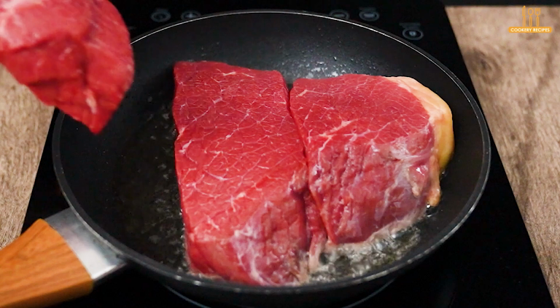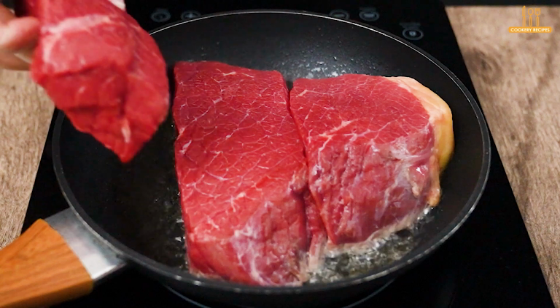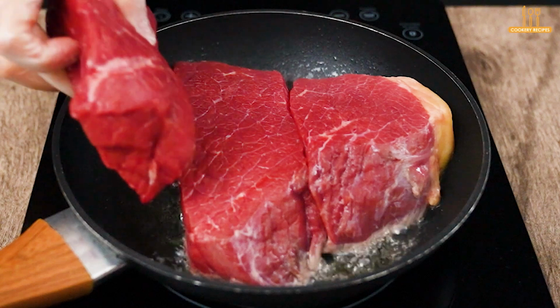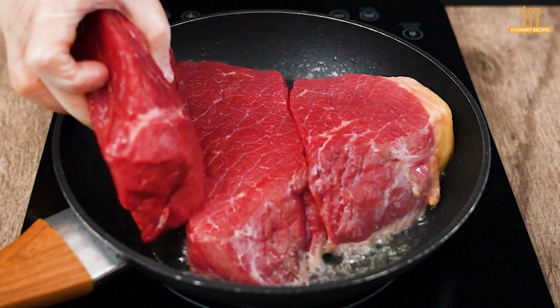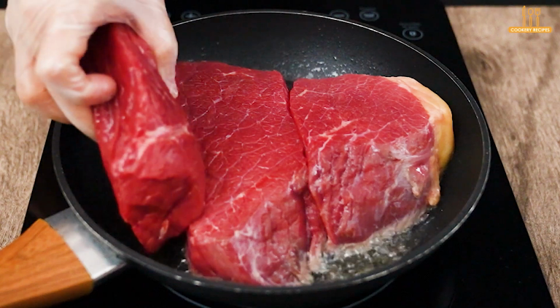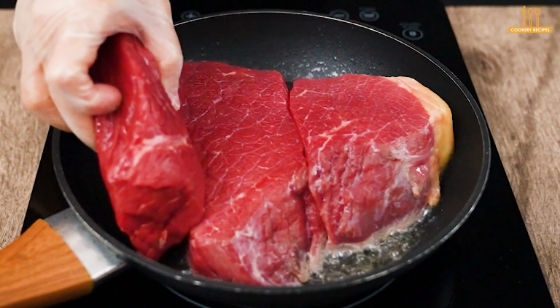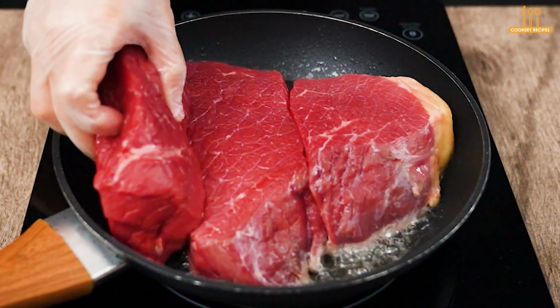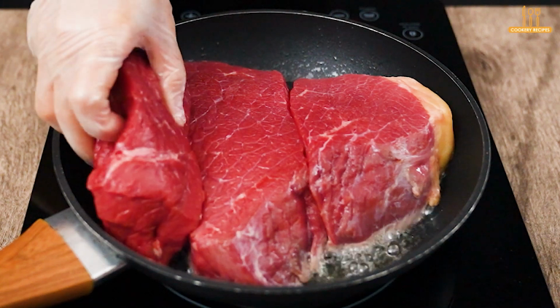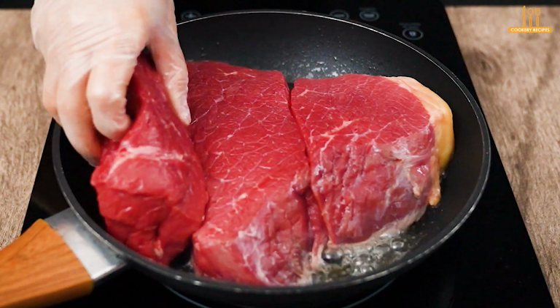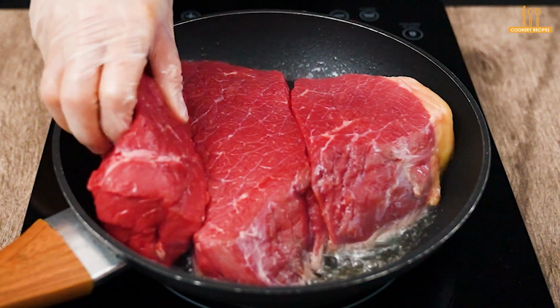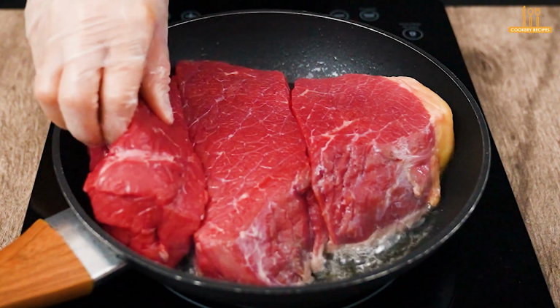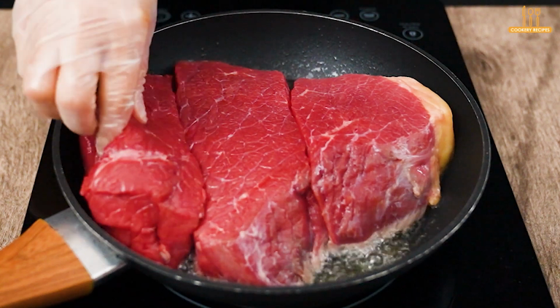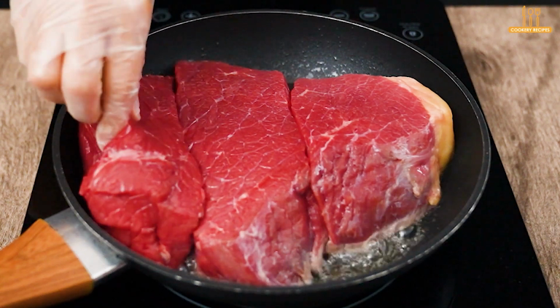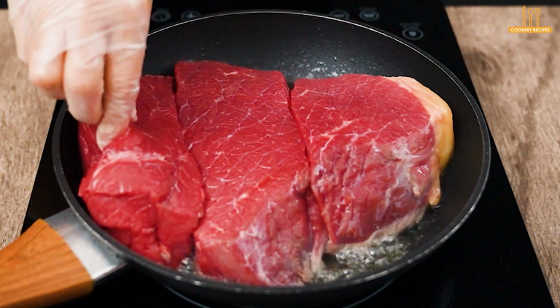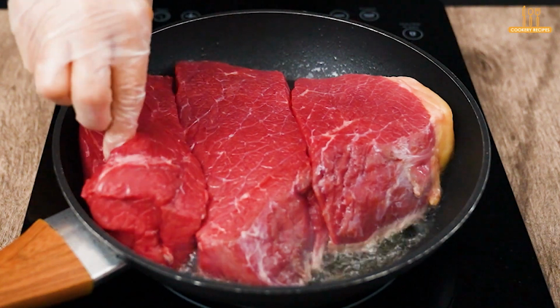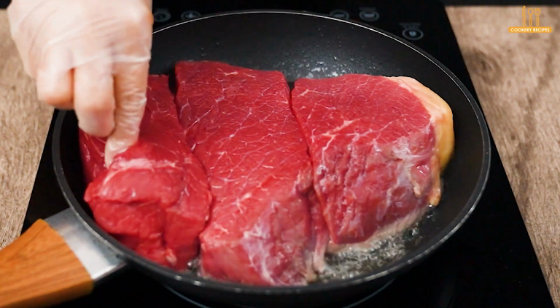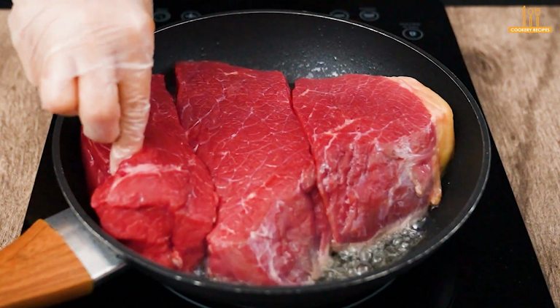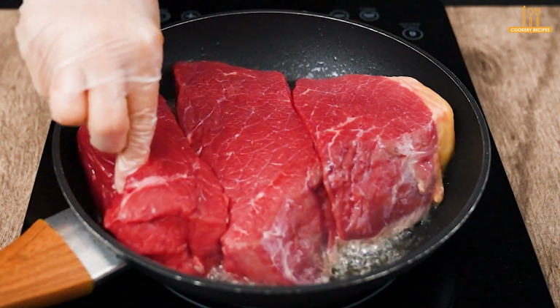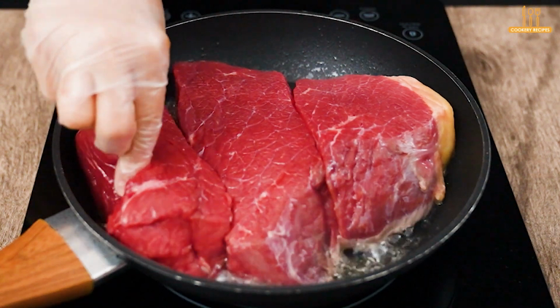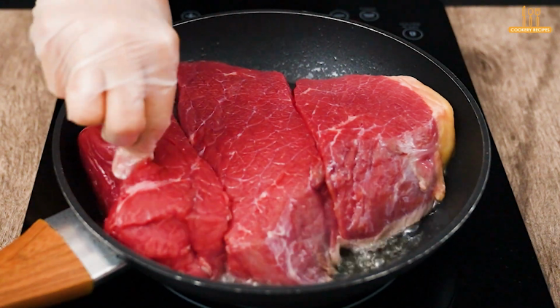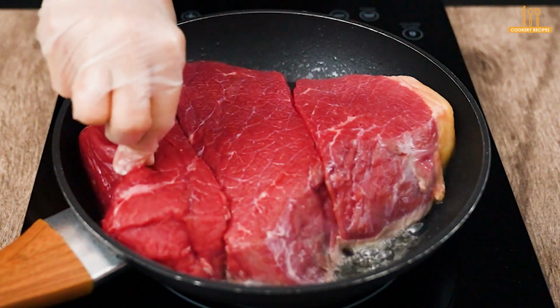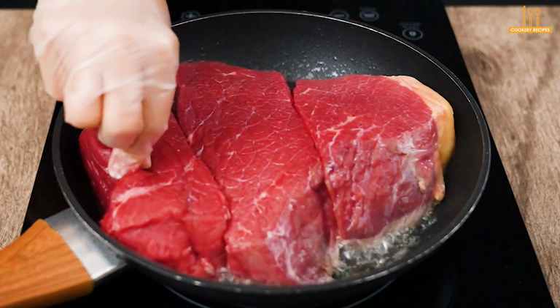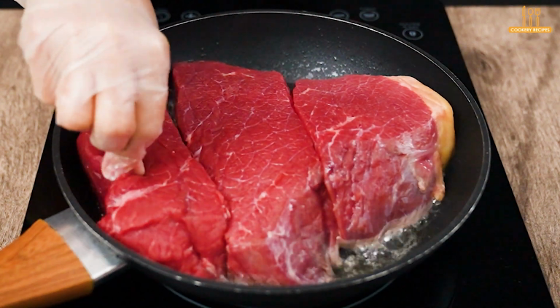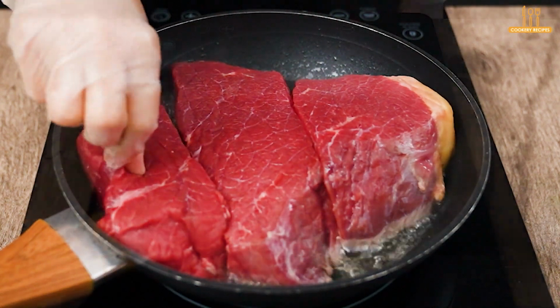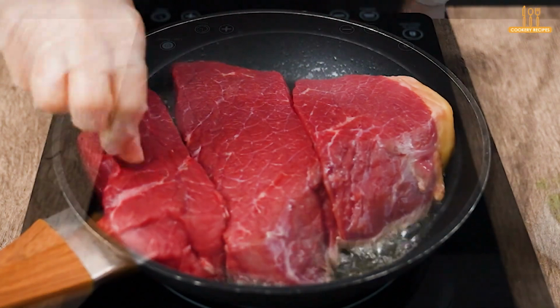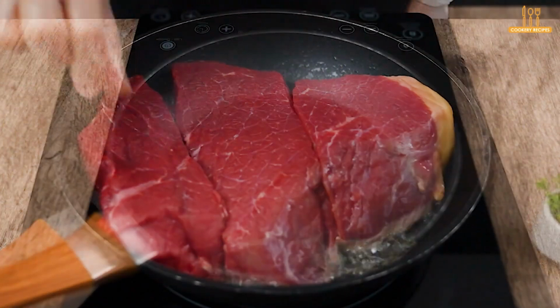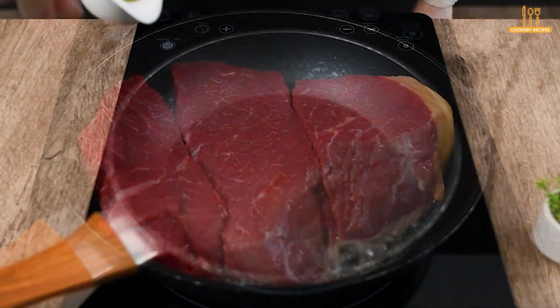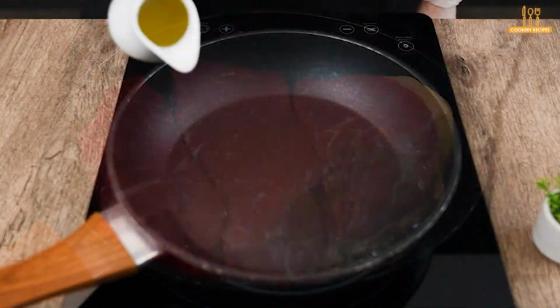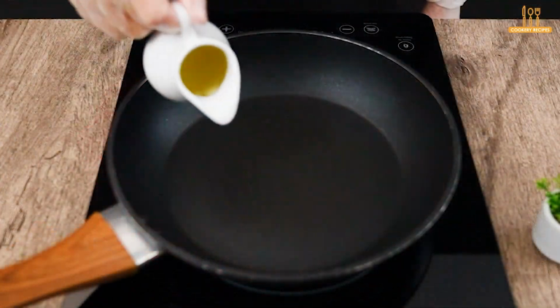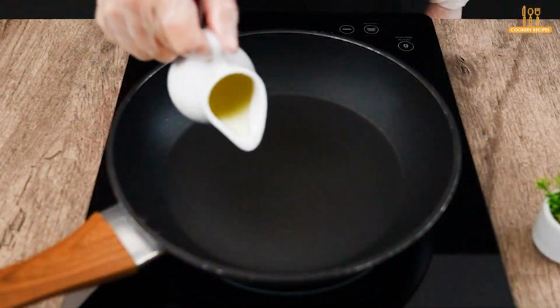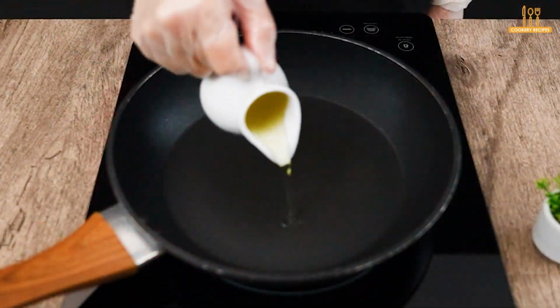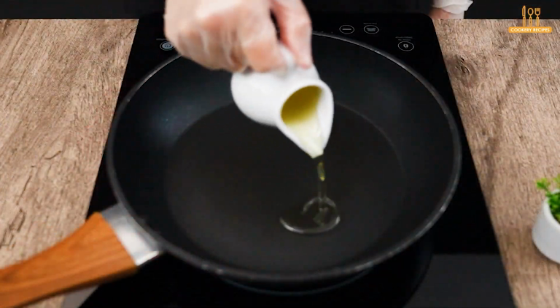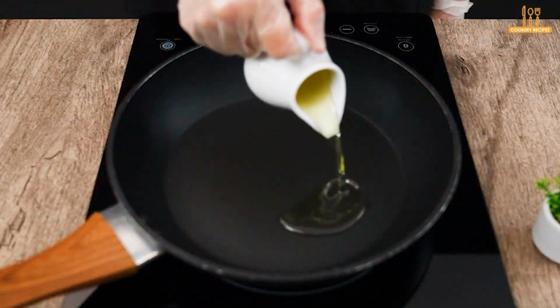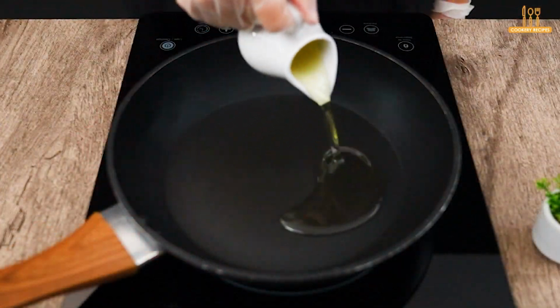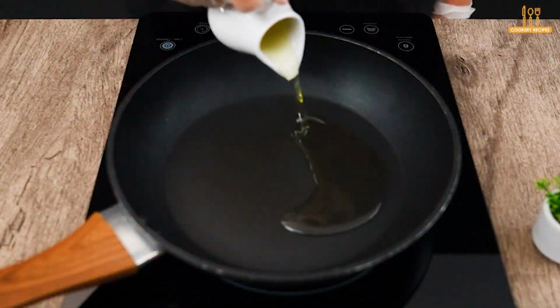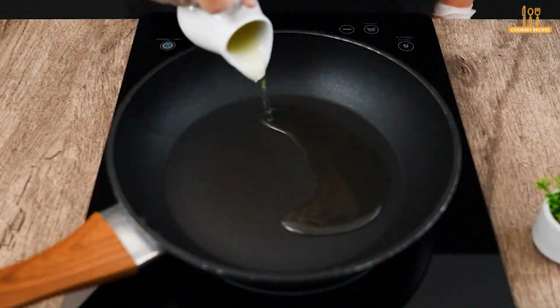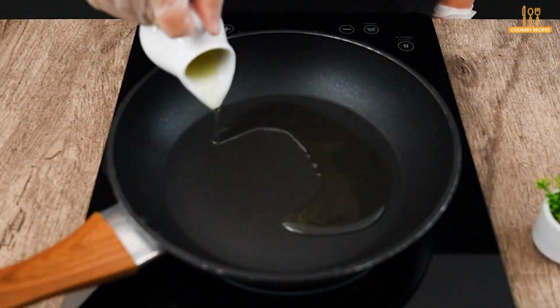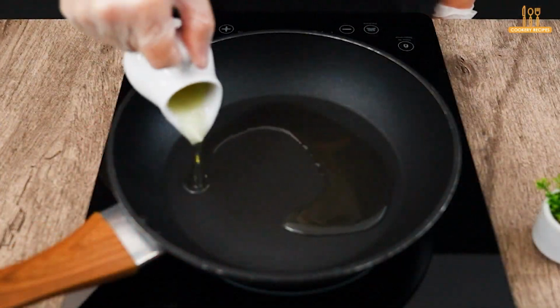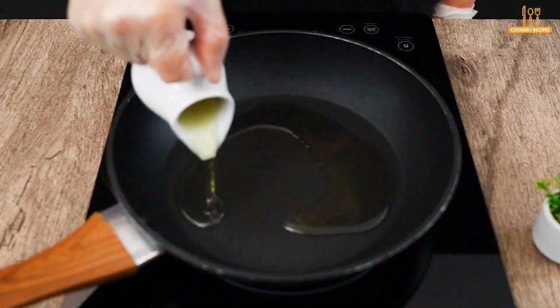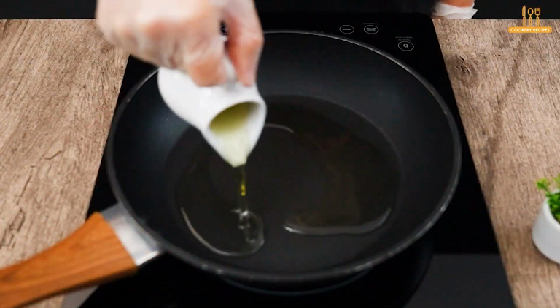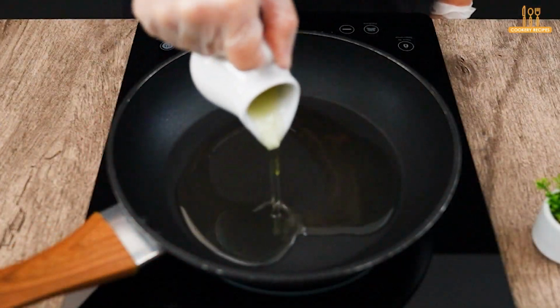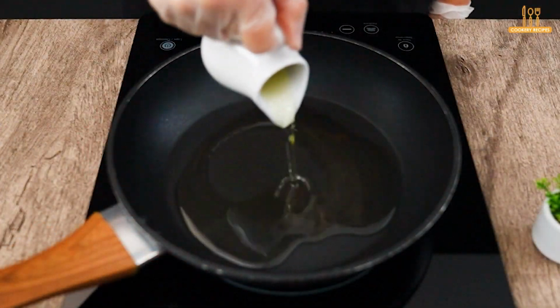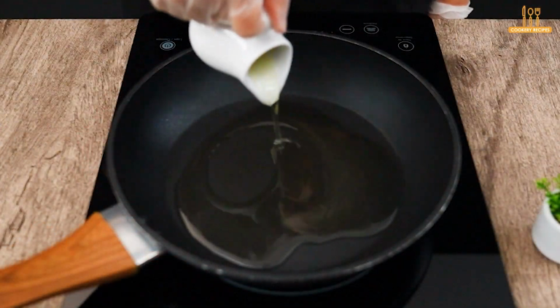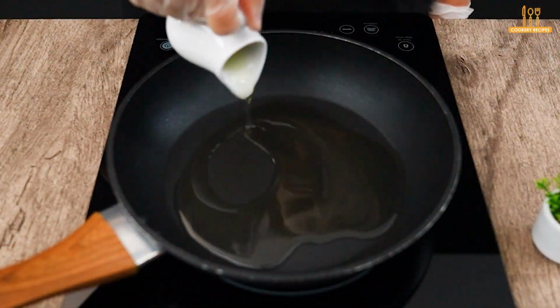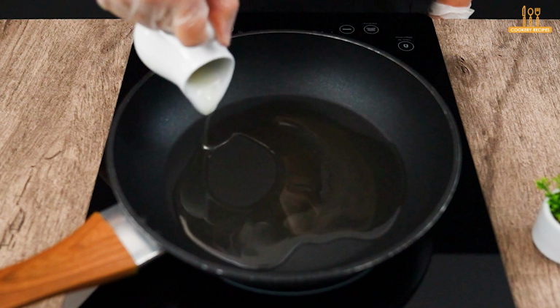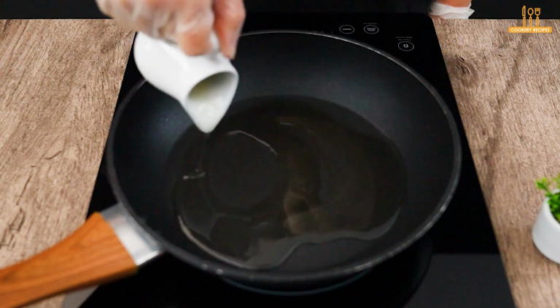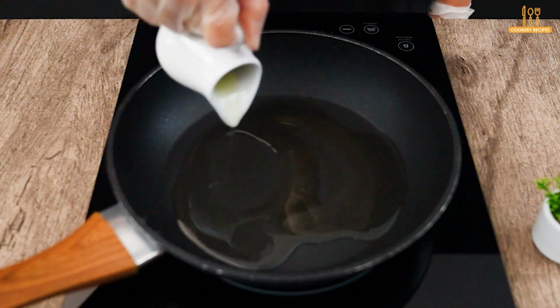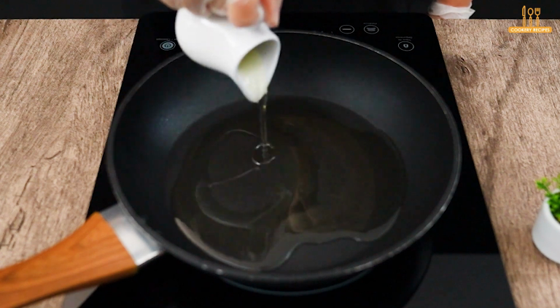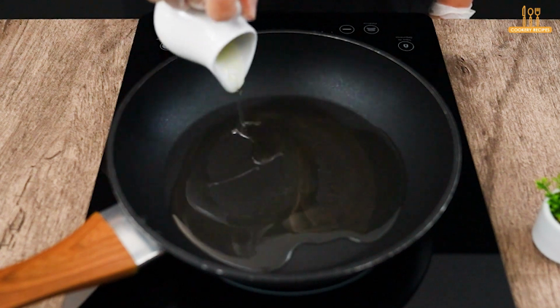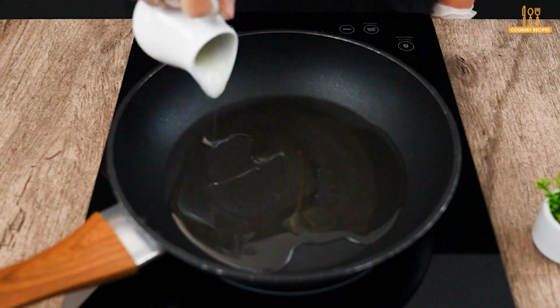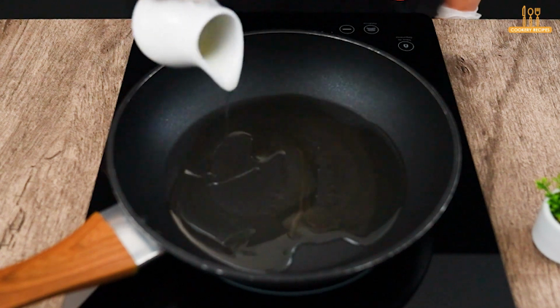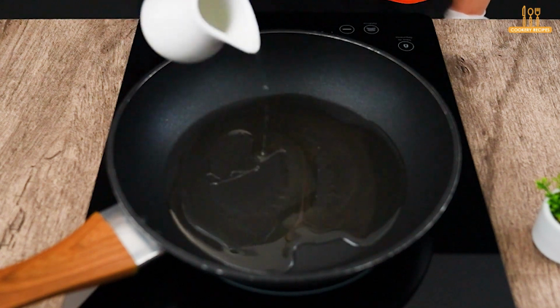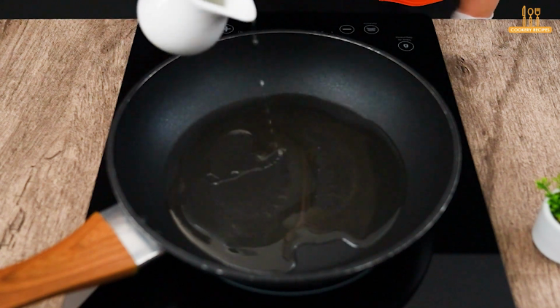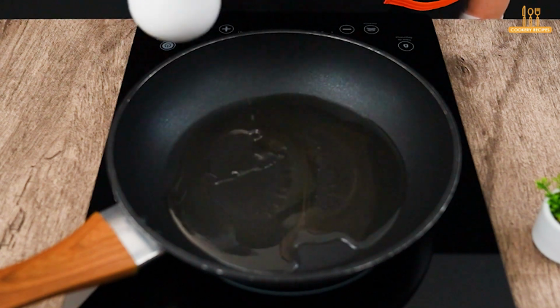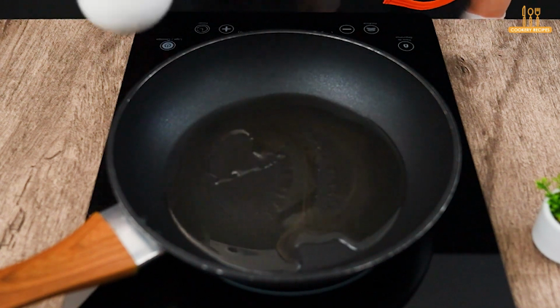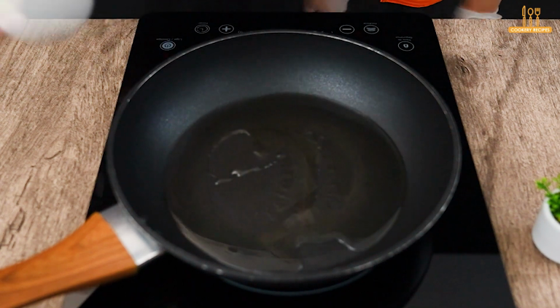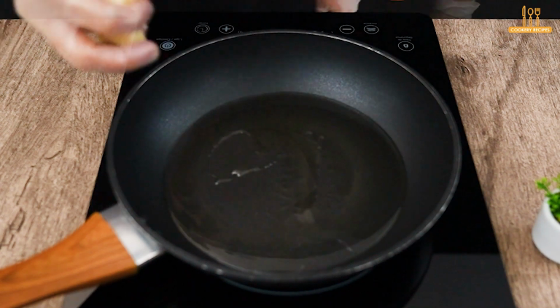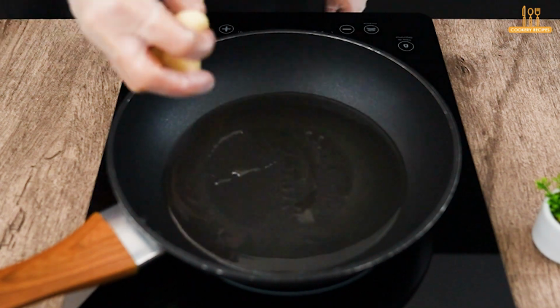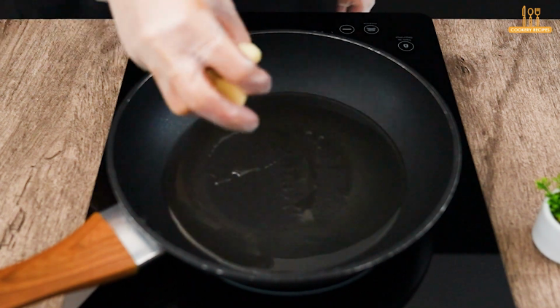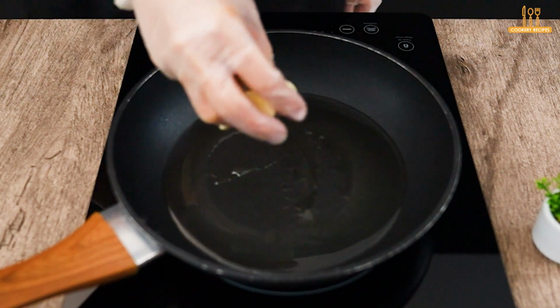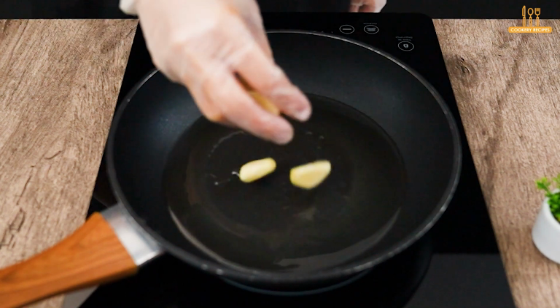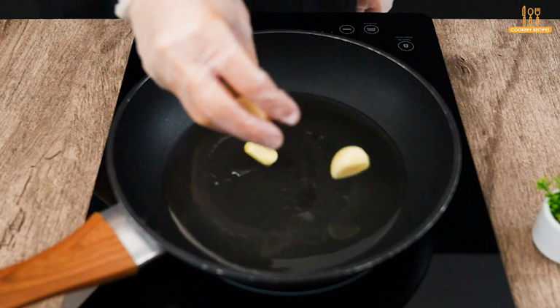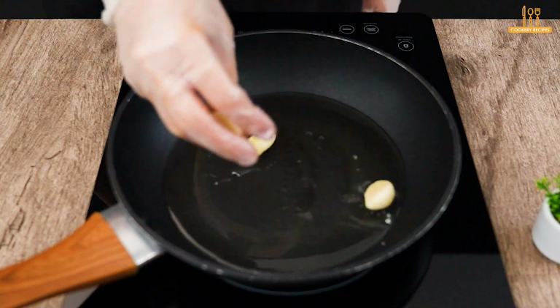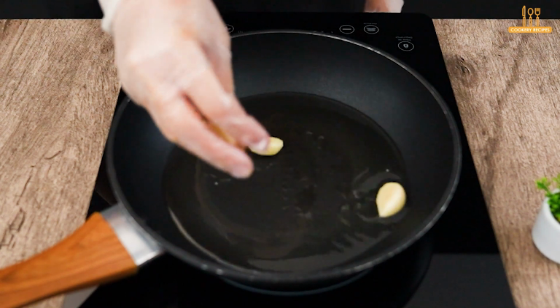This is the perfect way to make a tender and juicy steak. In a skillet, add 30 ml of sunflower oil.